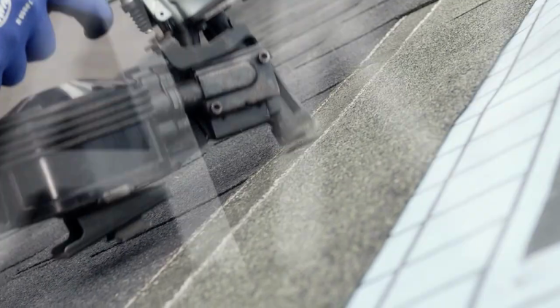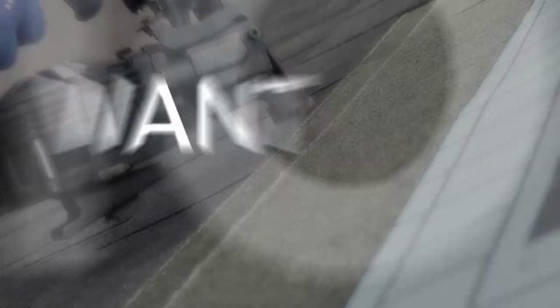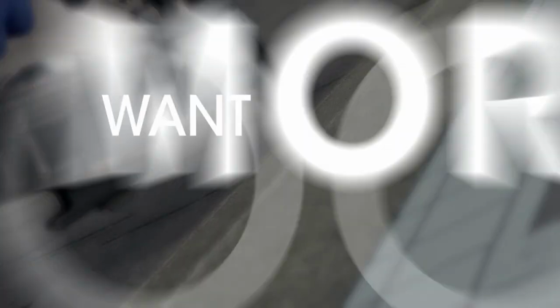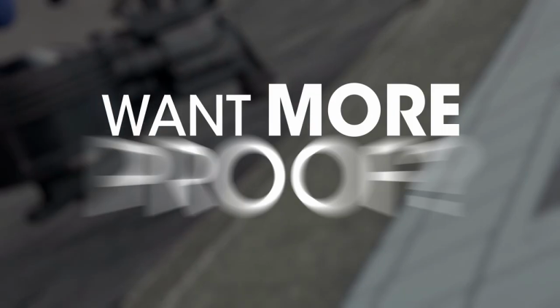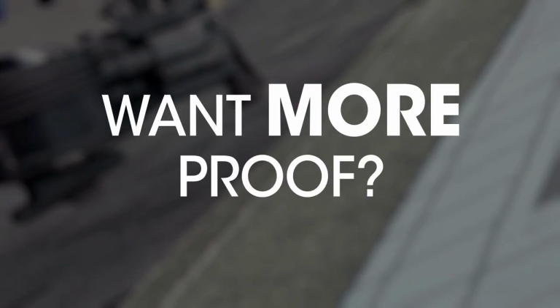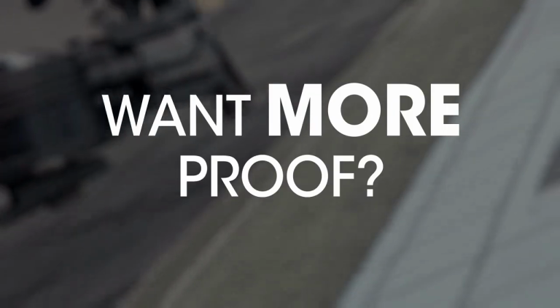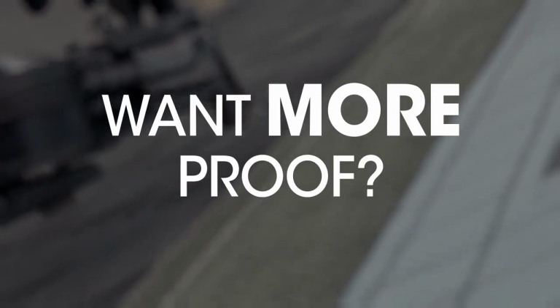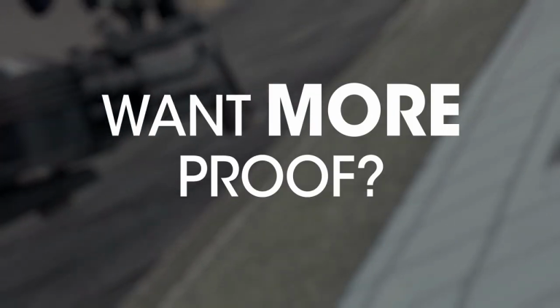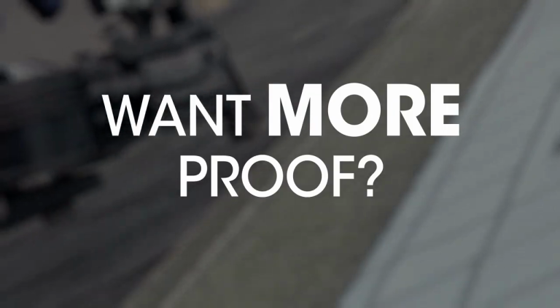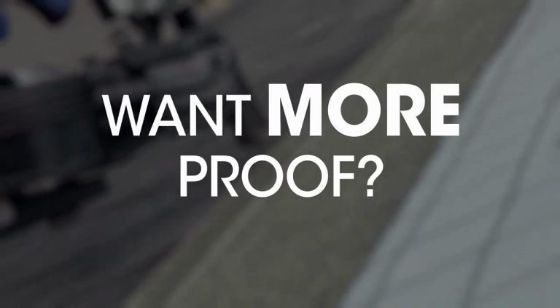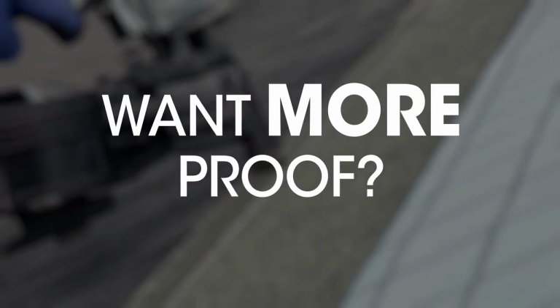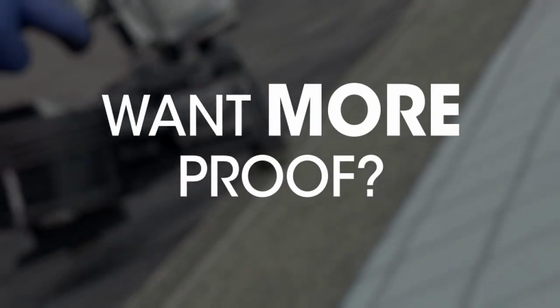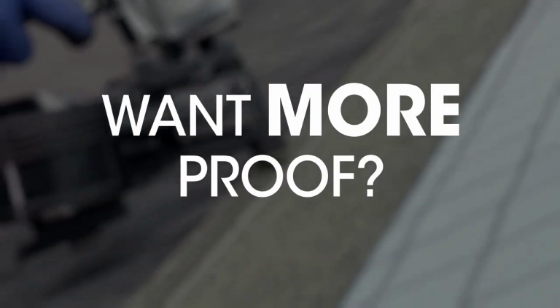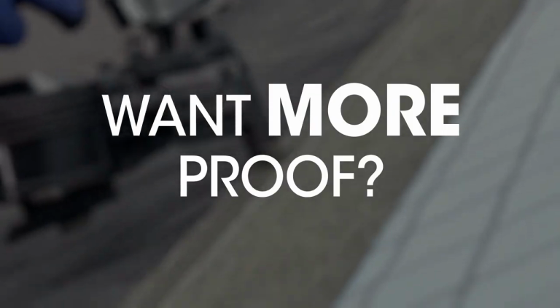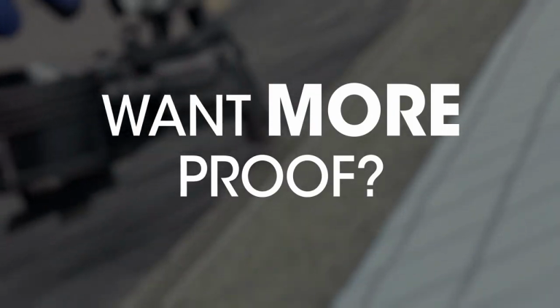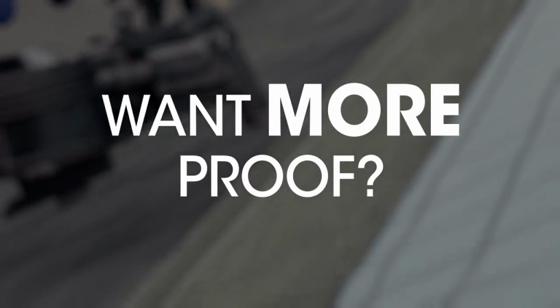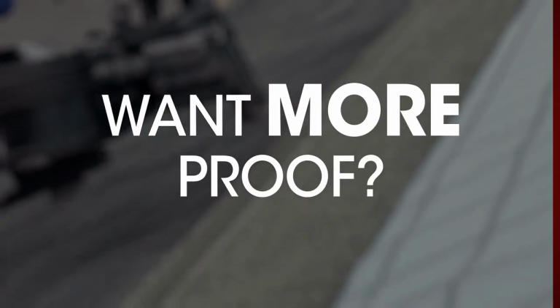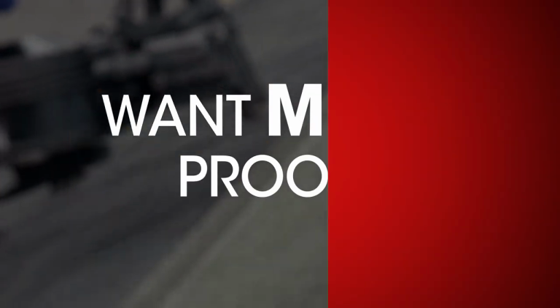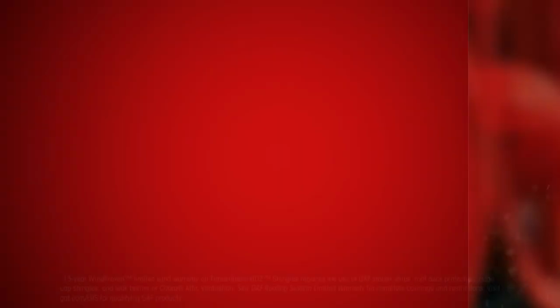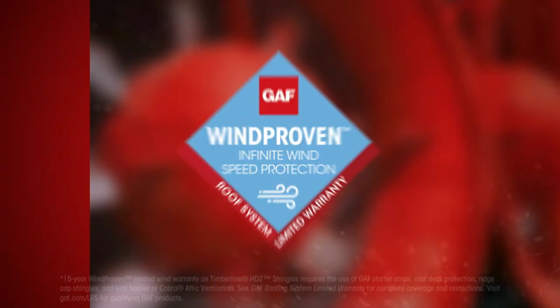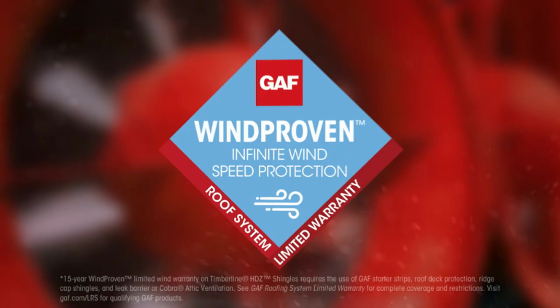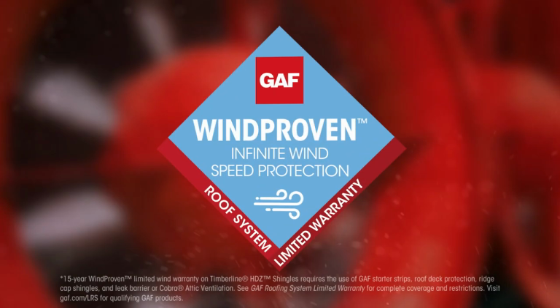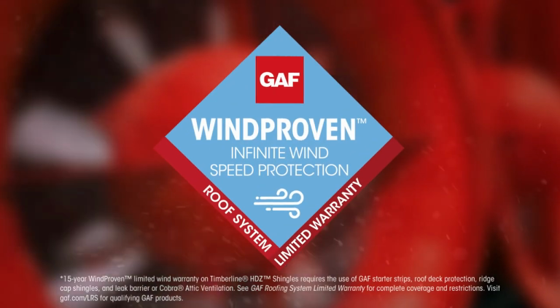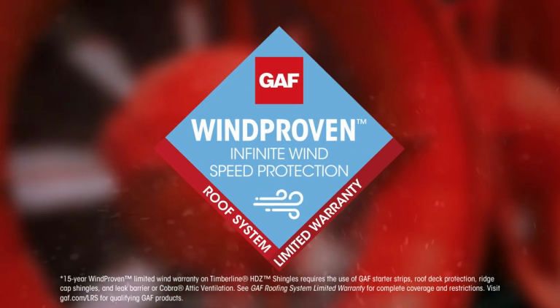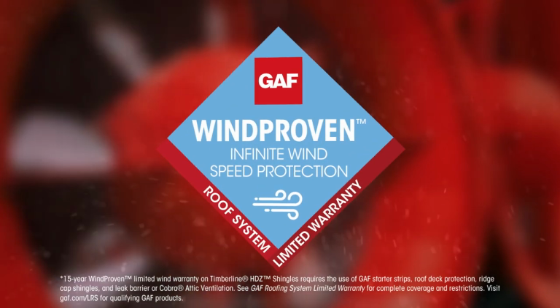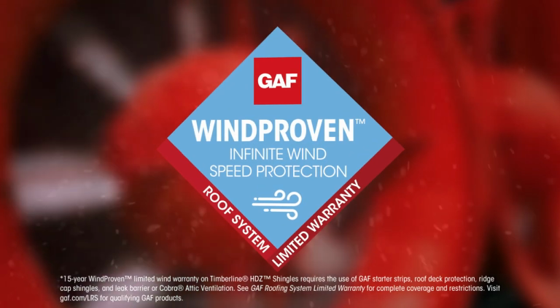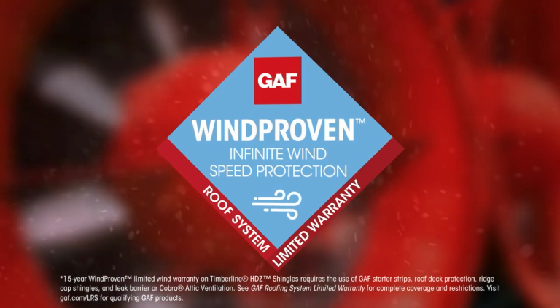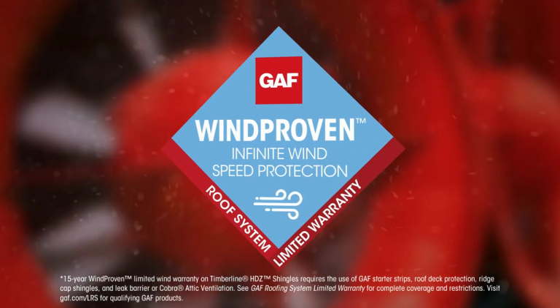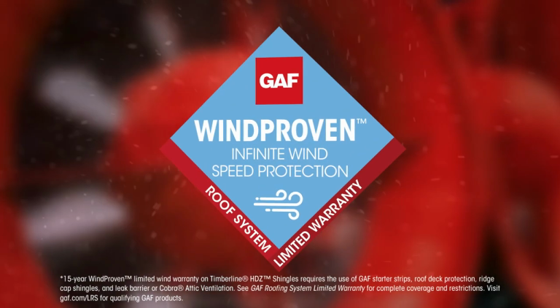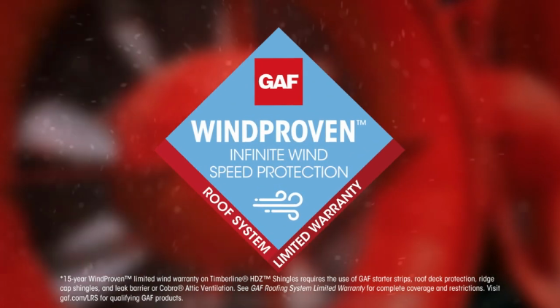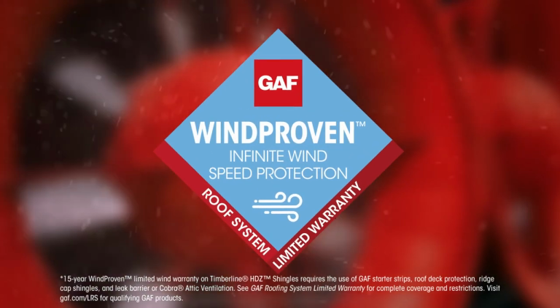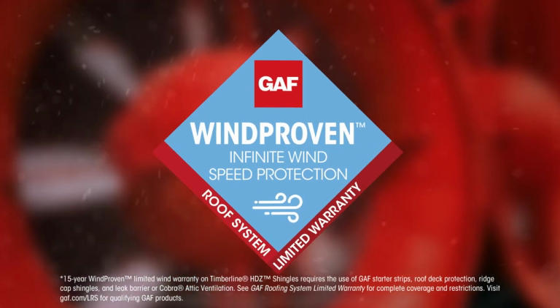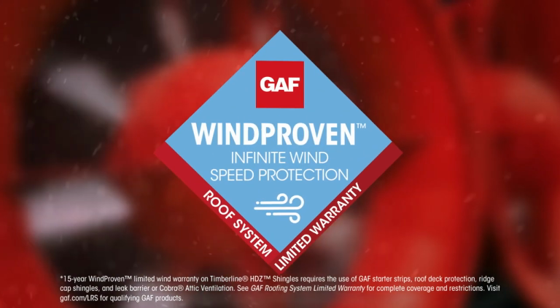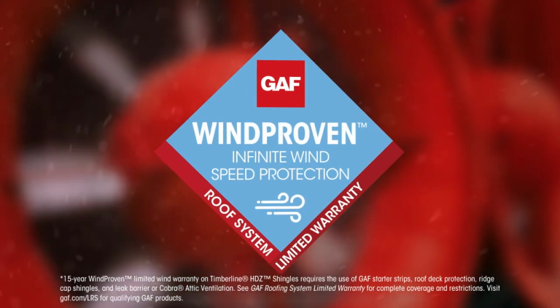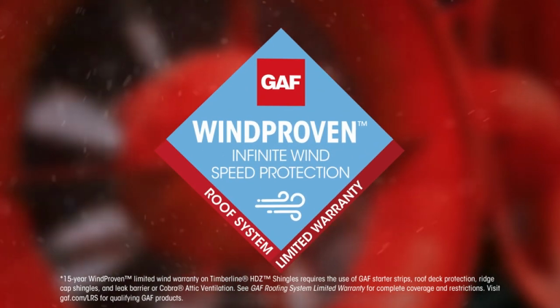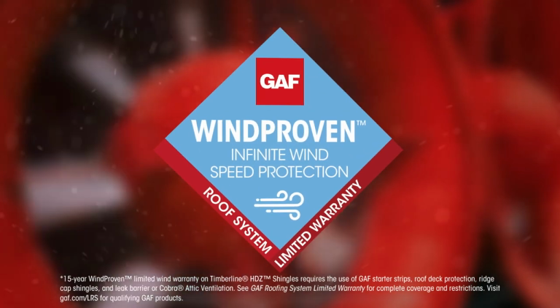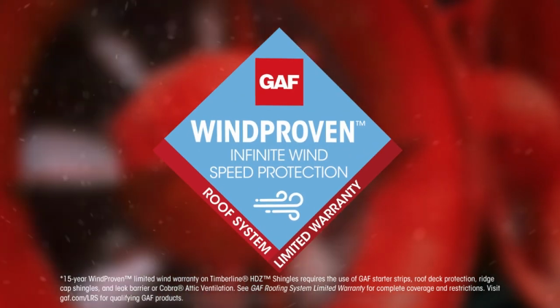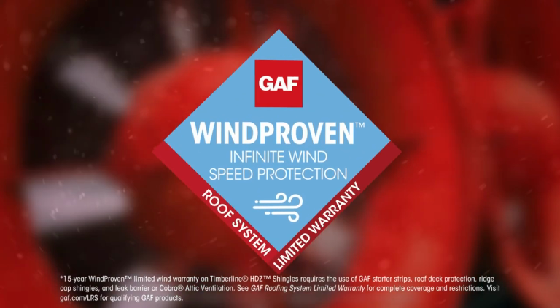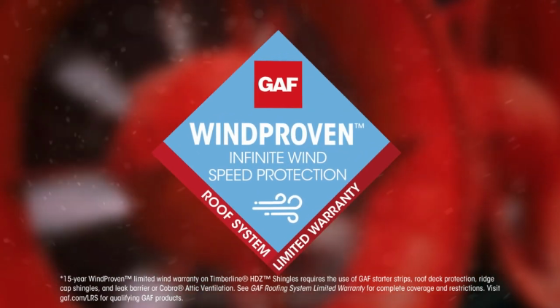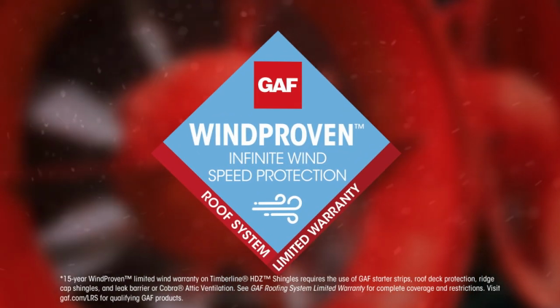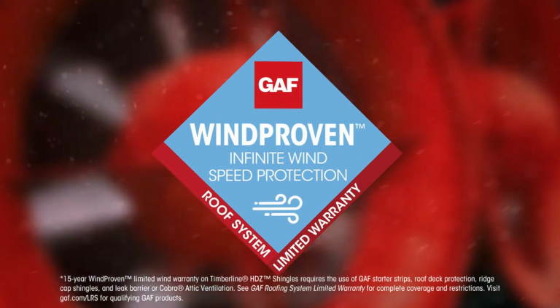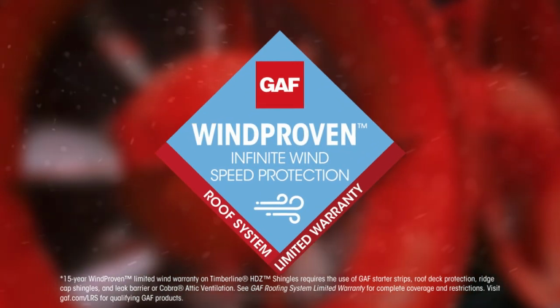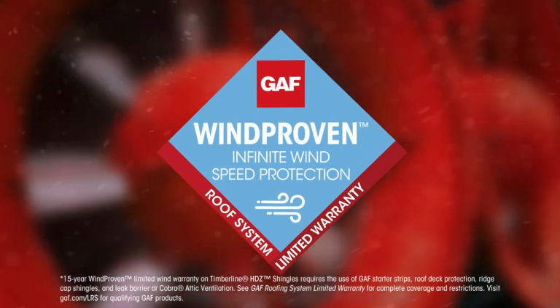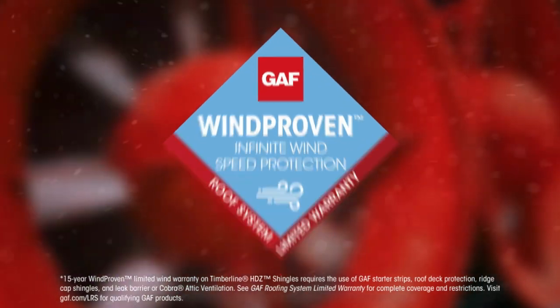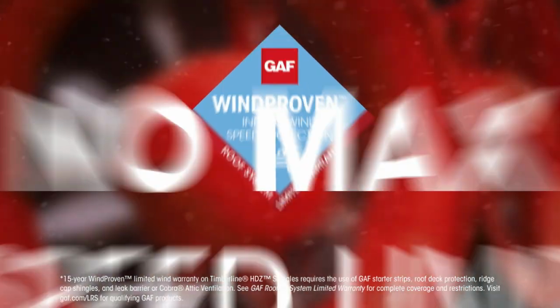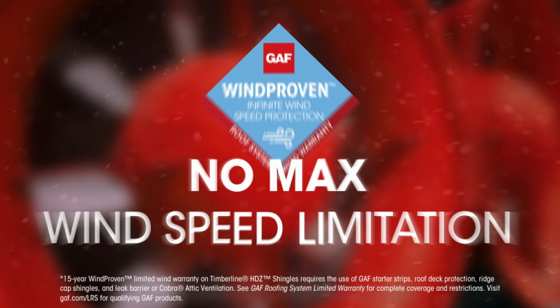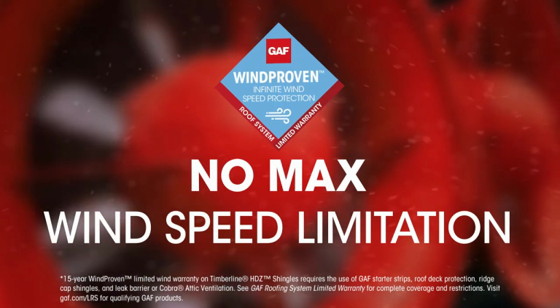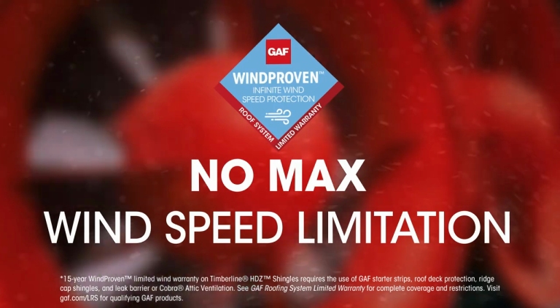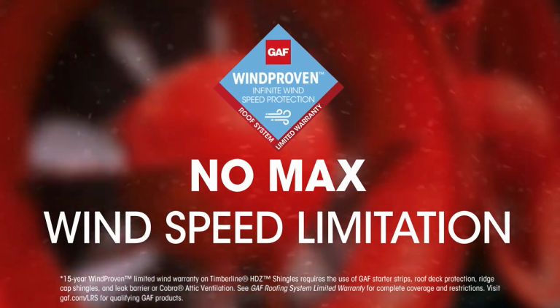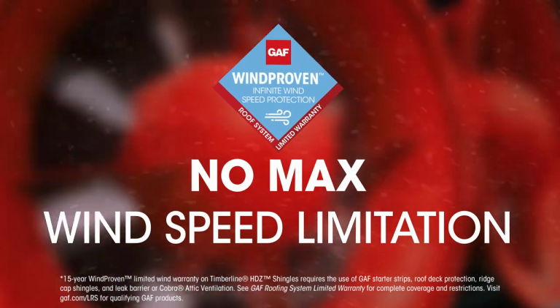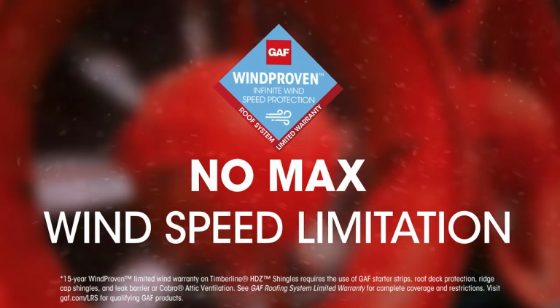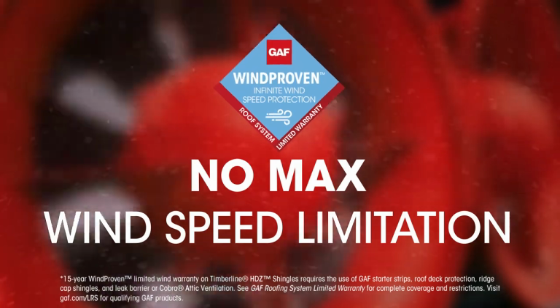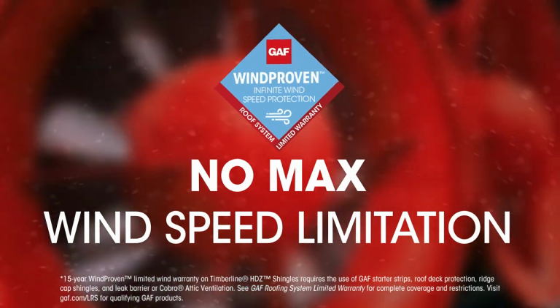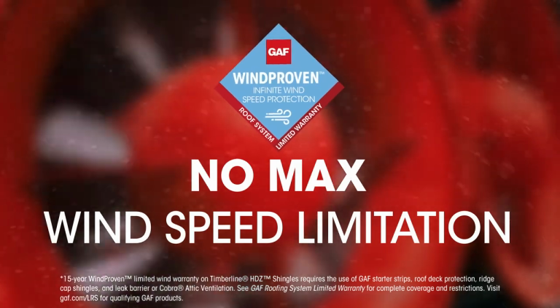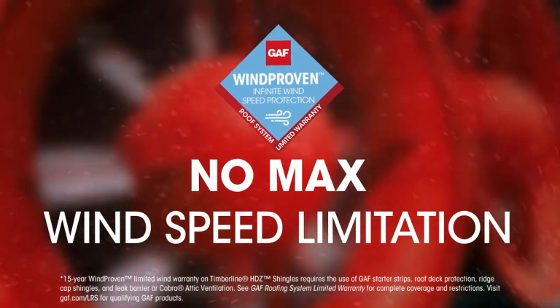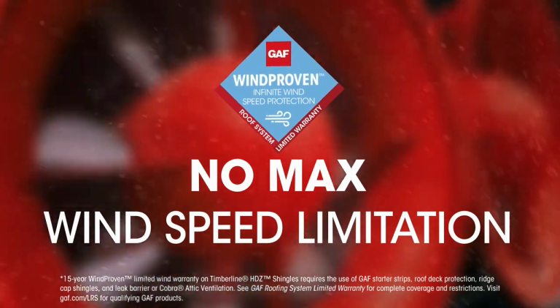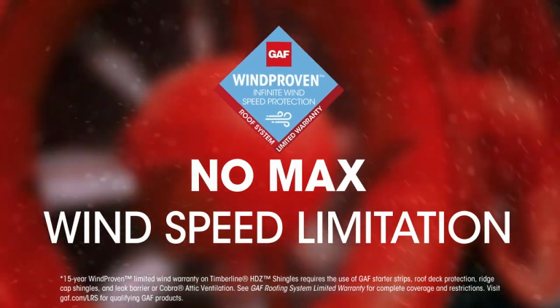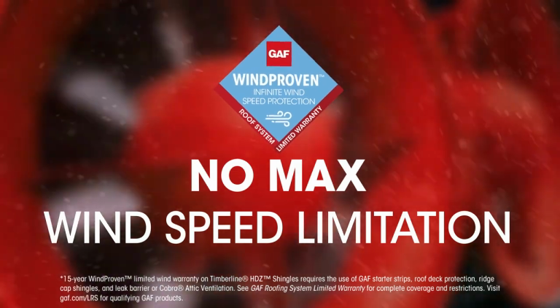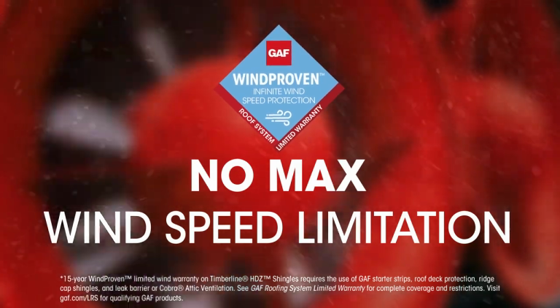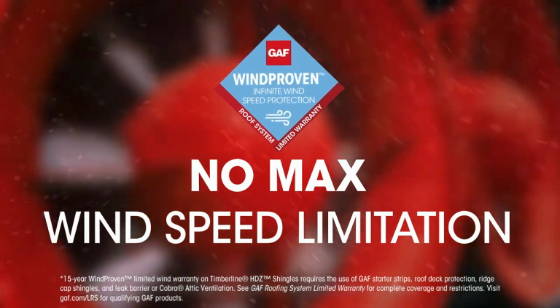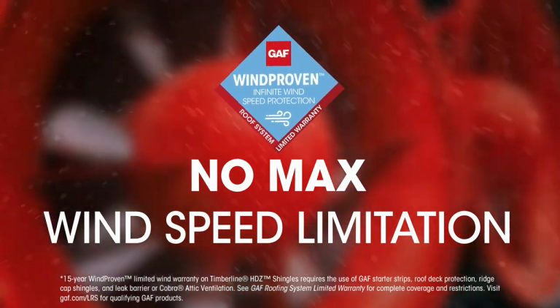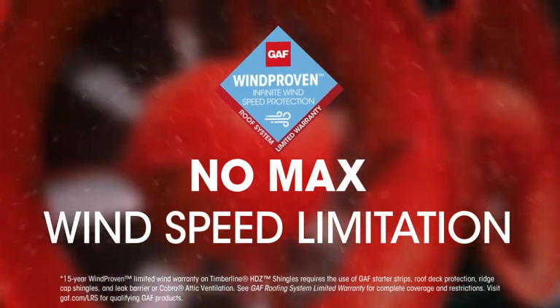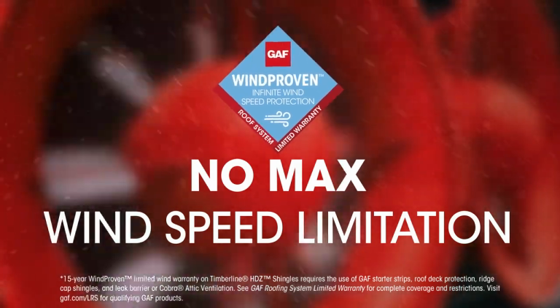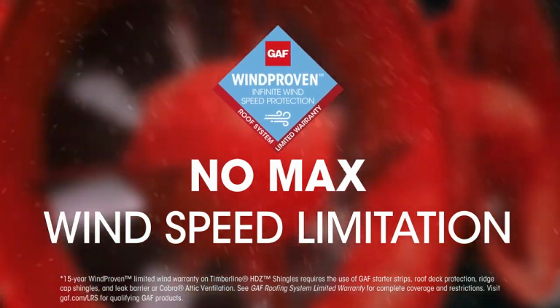Want more proof? Introducing WindProven — the industry's first wind warranty with no maximum wind speed limitation.